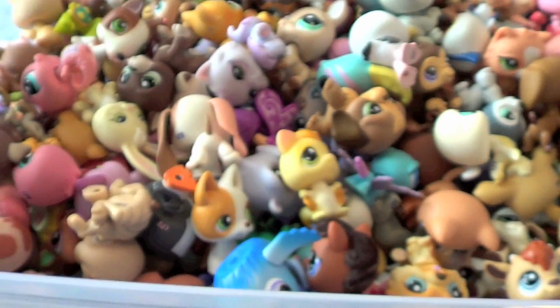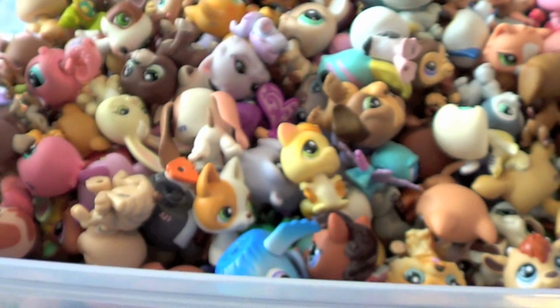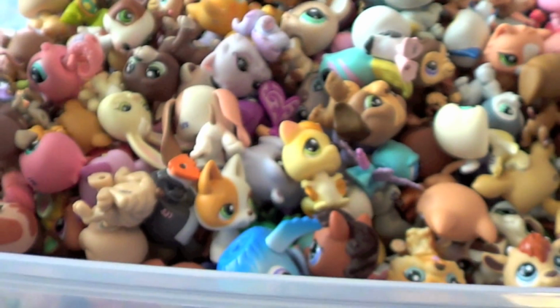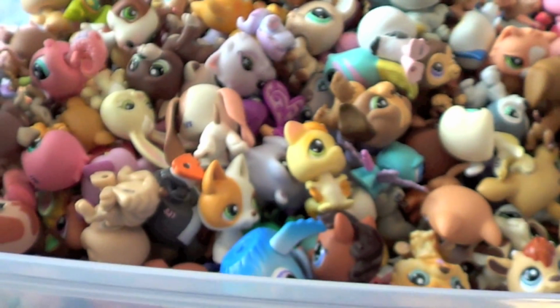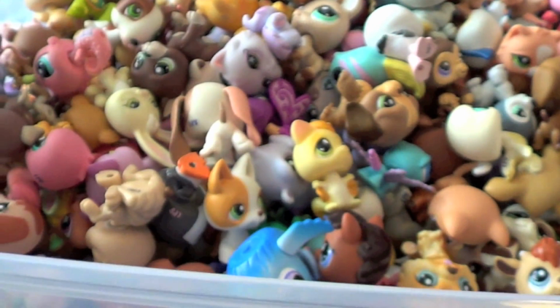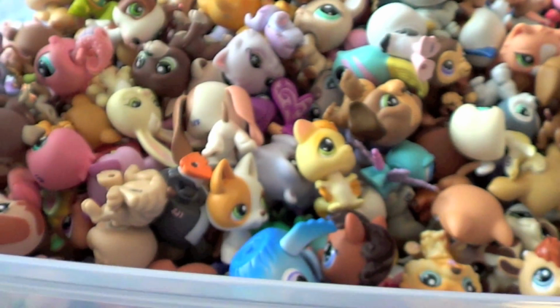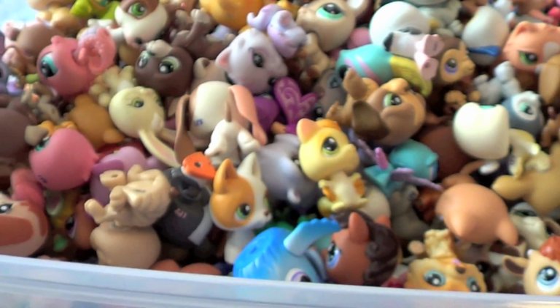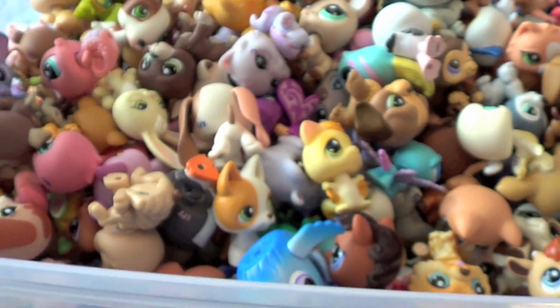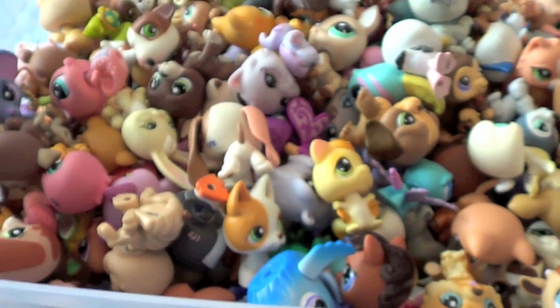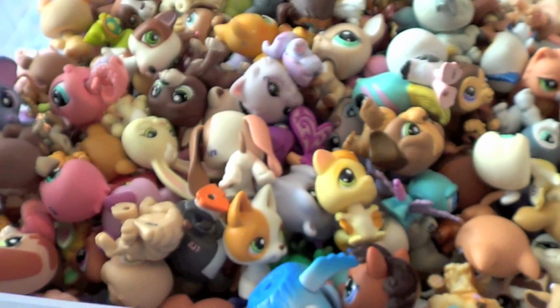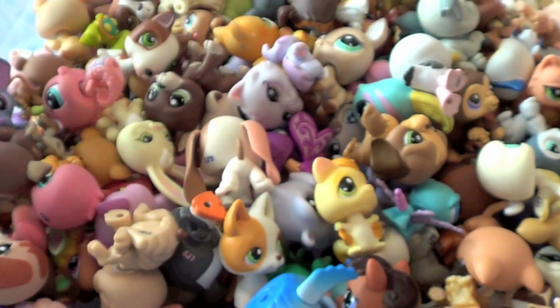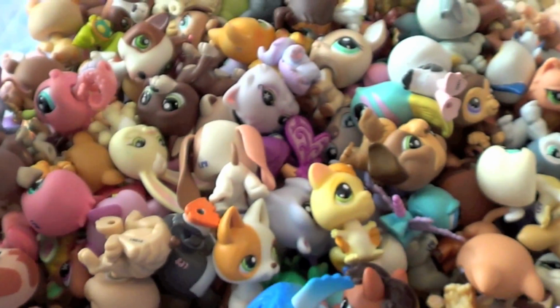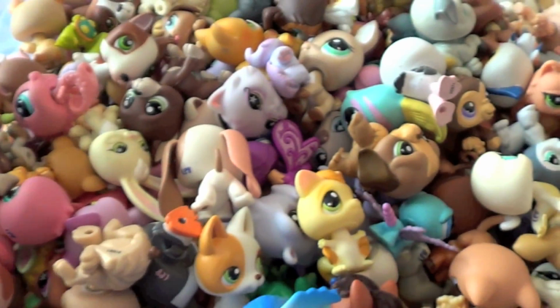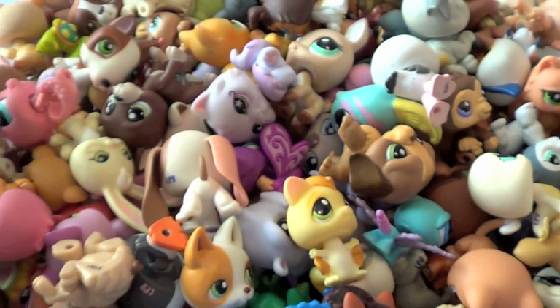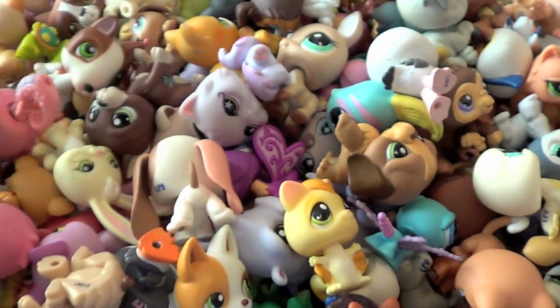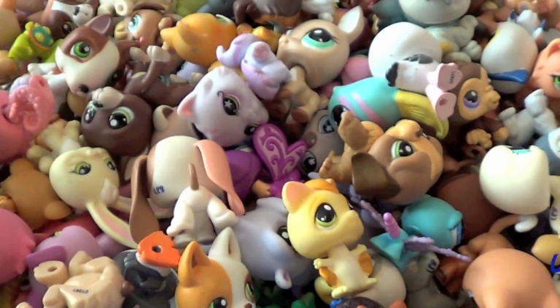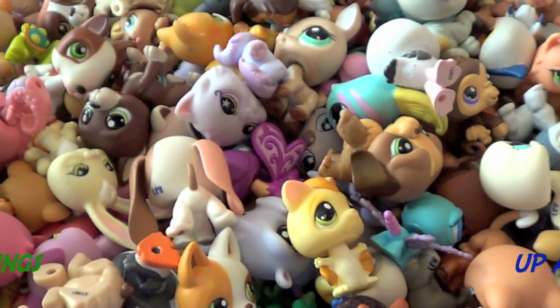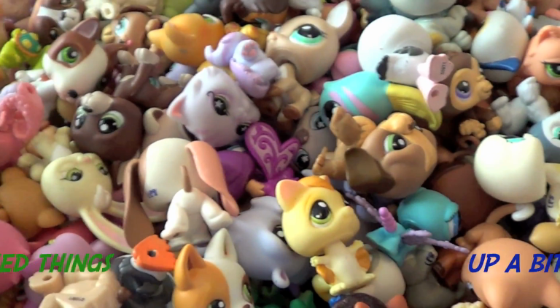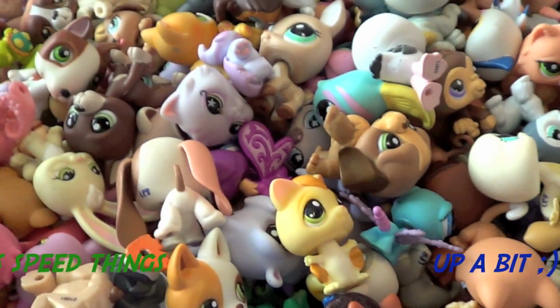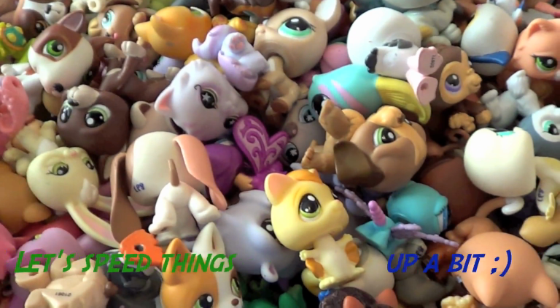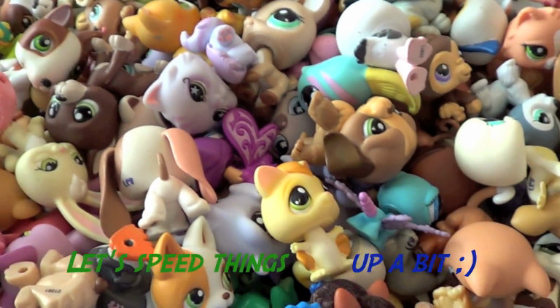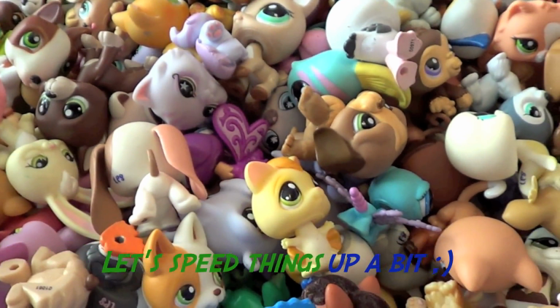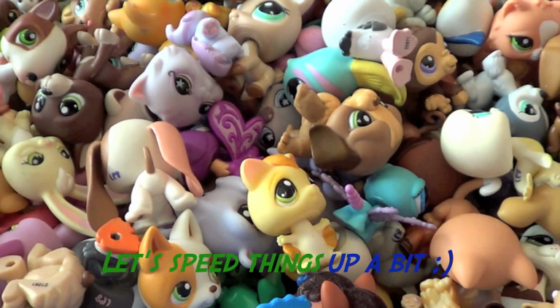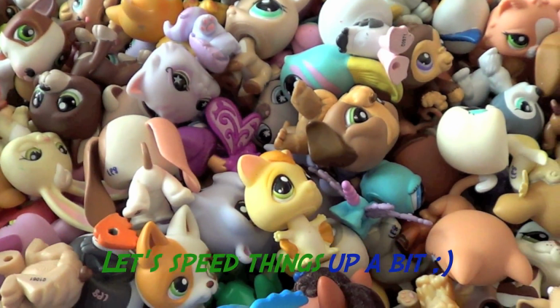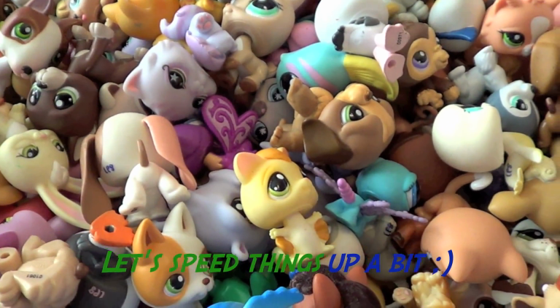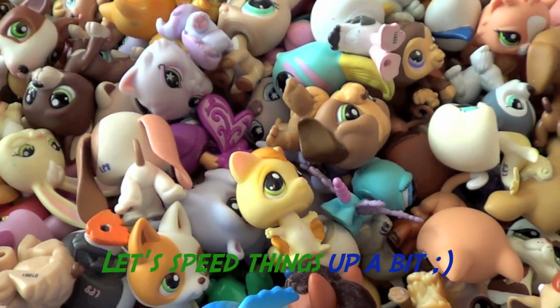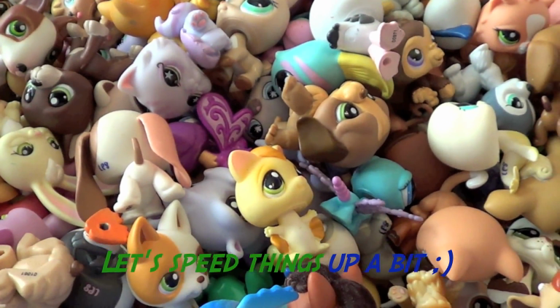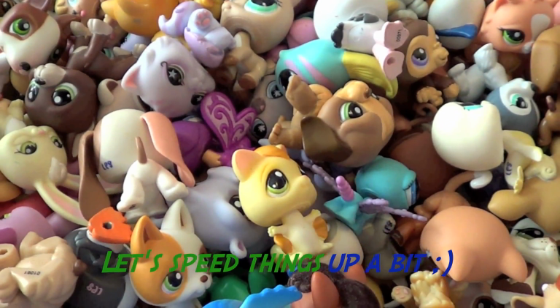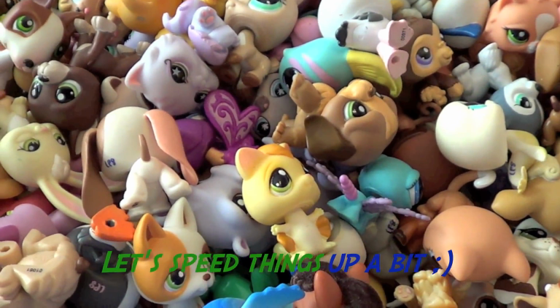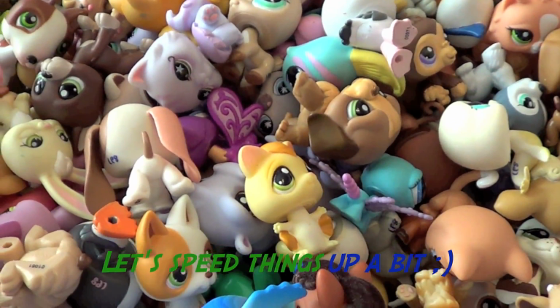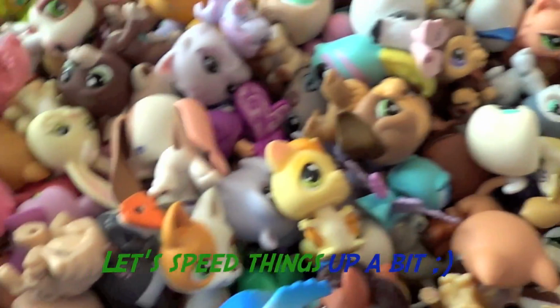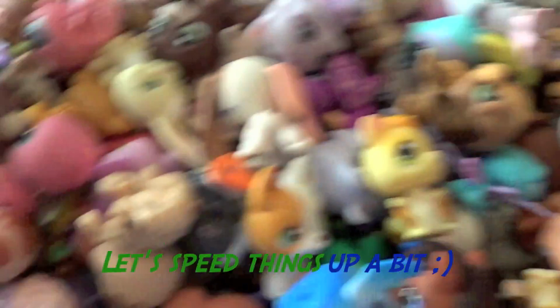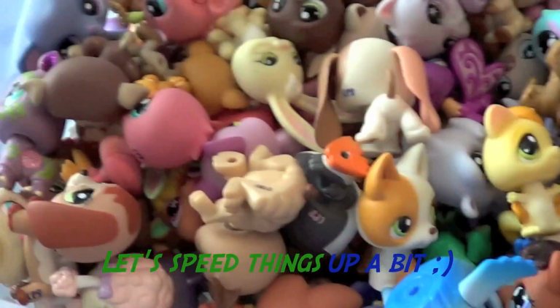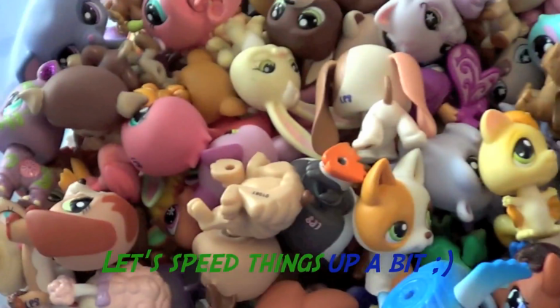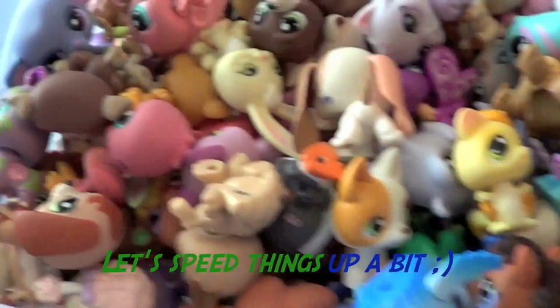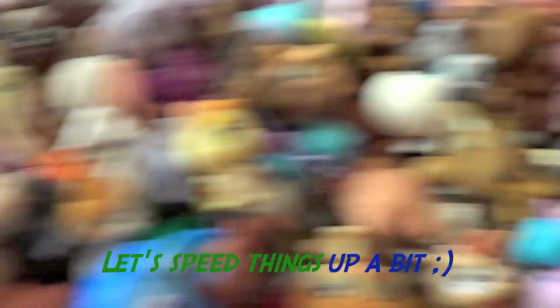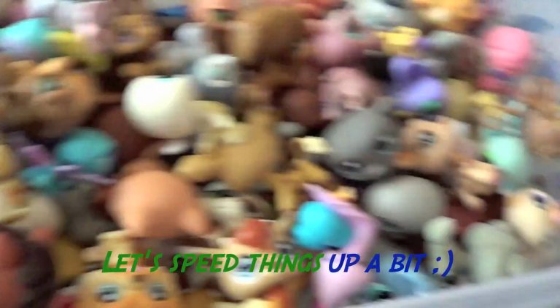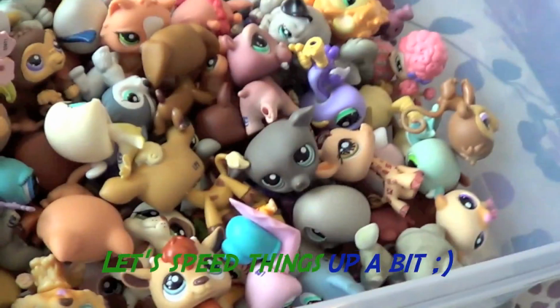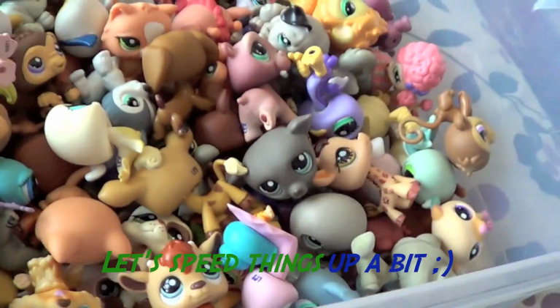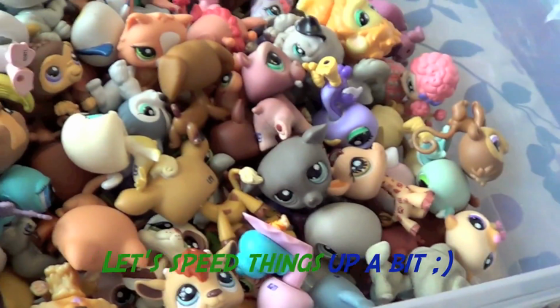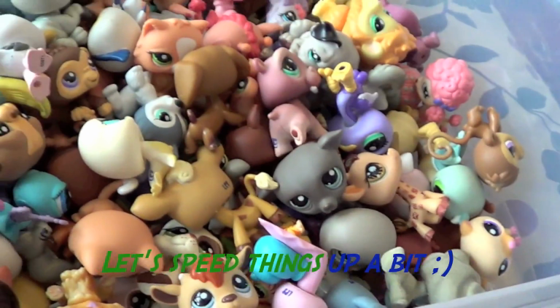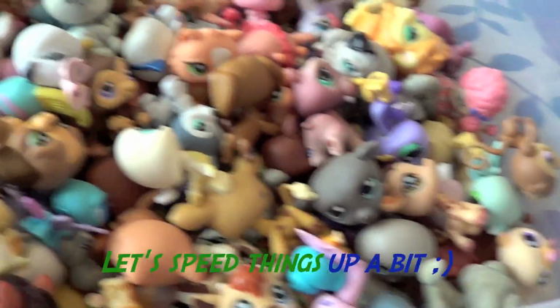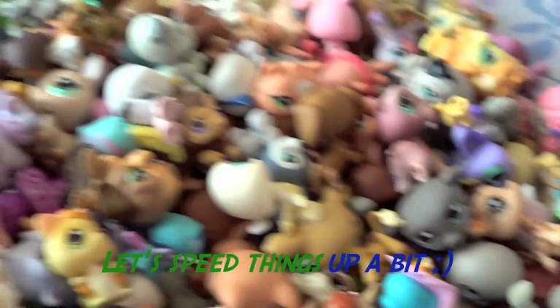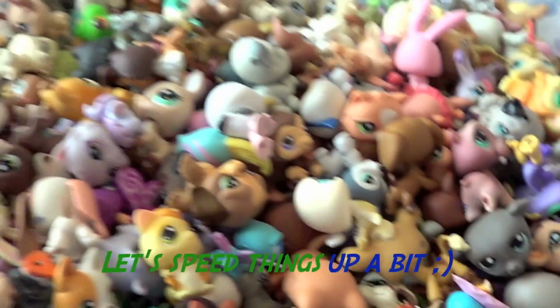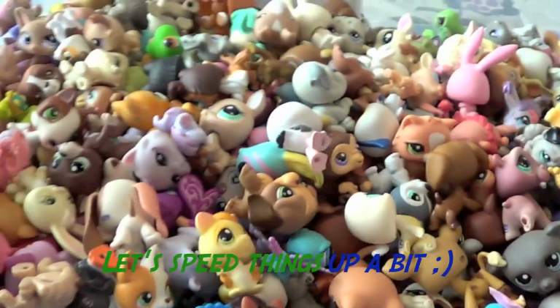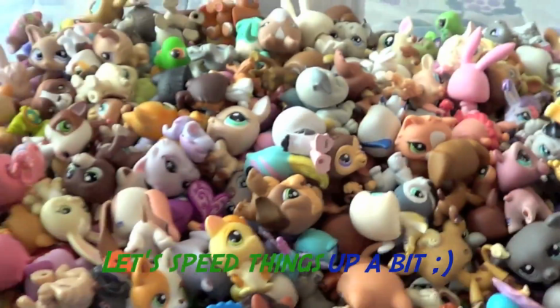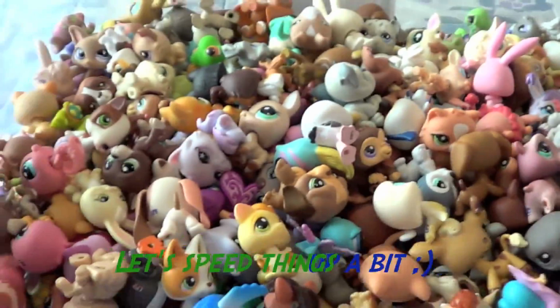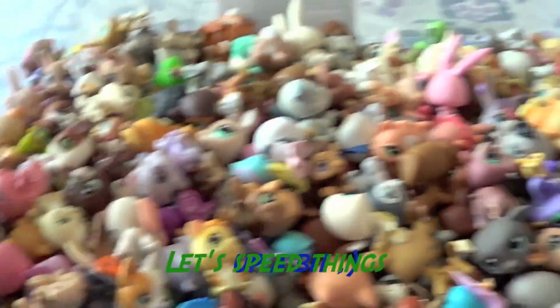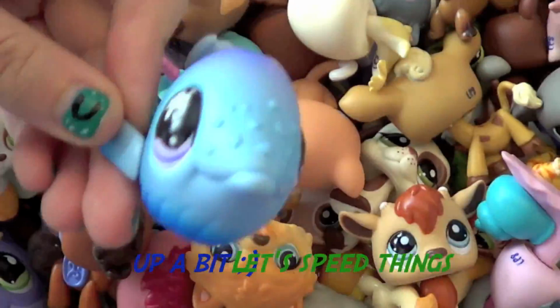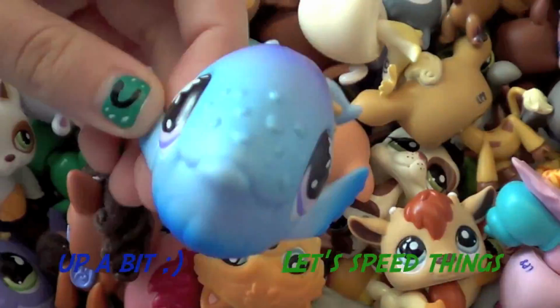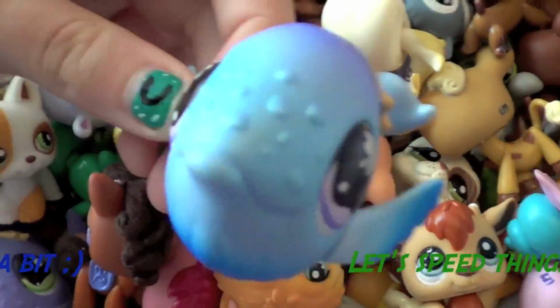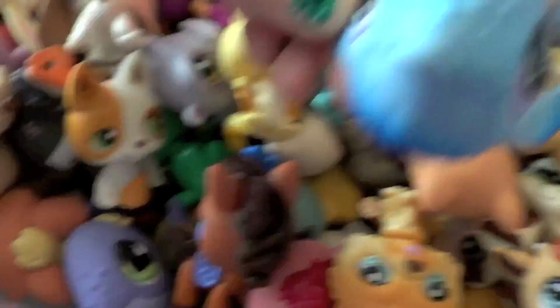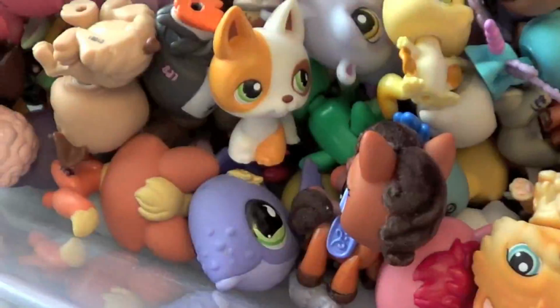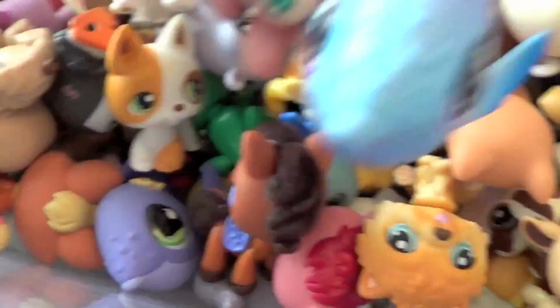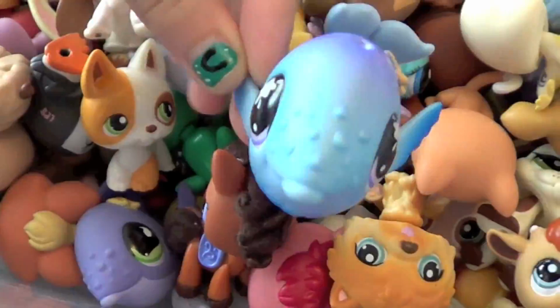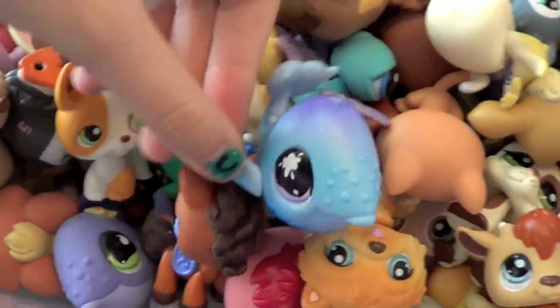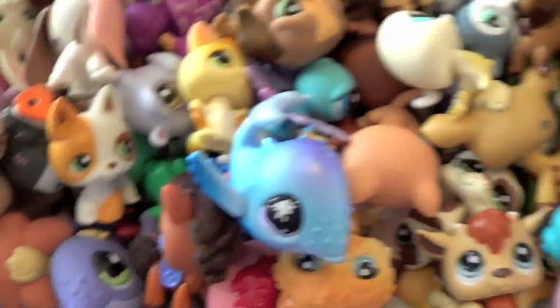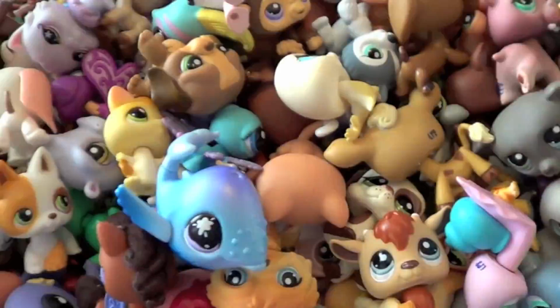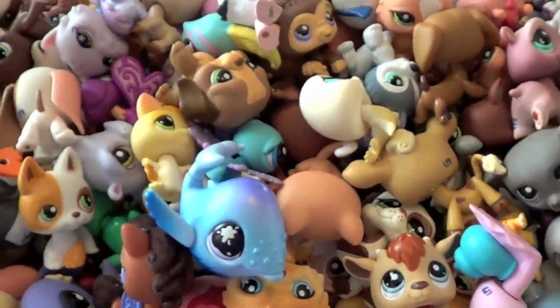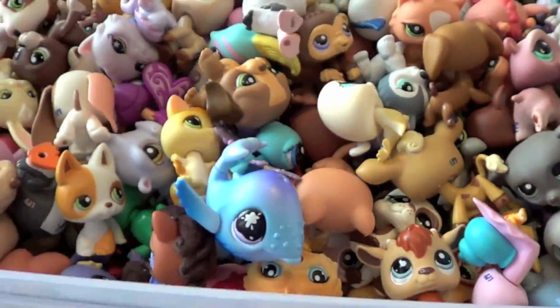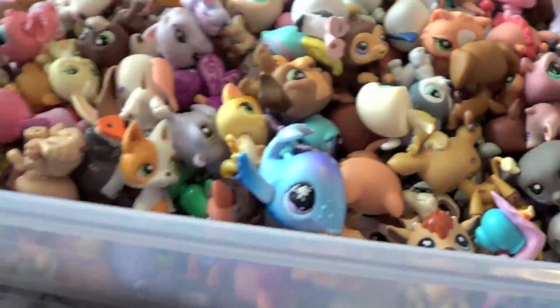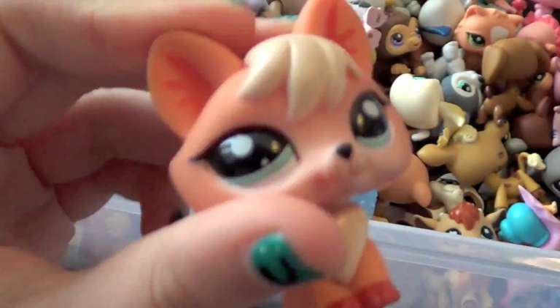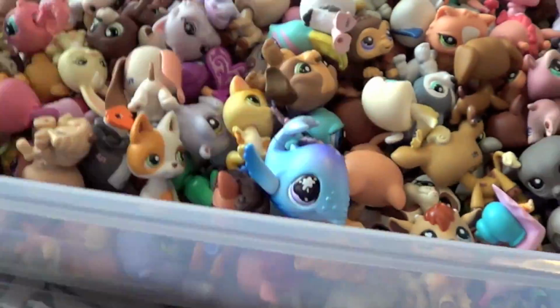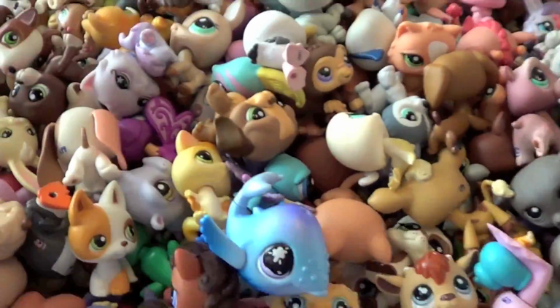I think I can do Dotty Cupcake too, but I don't have Dotty Cupcake.